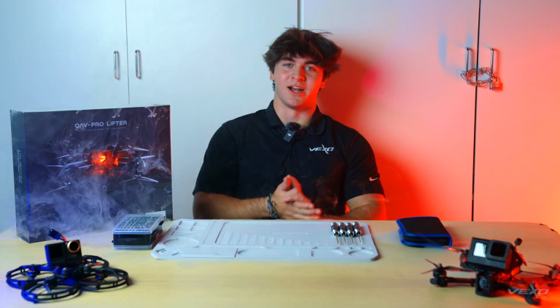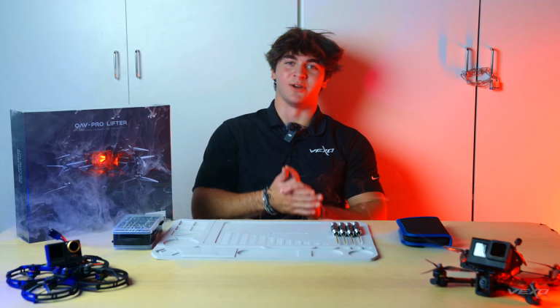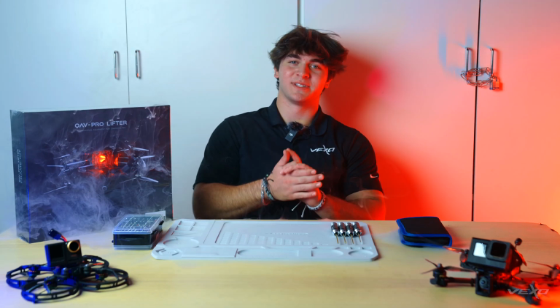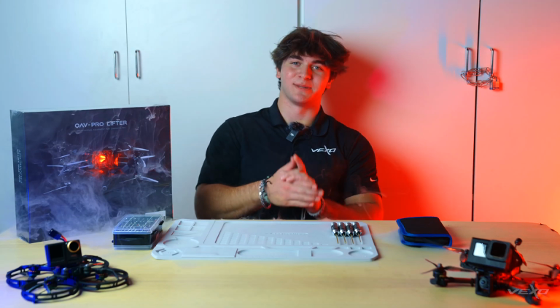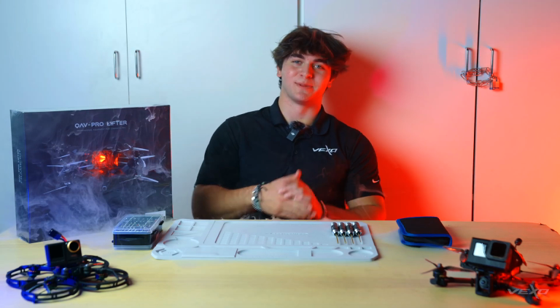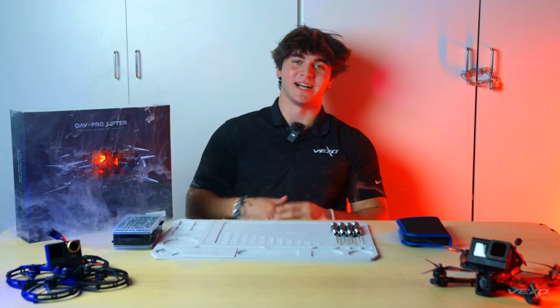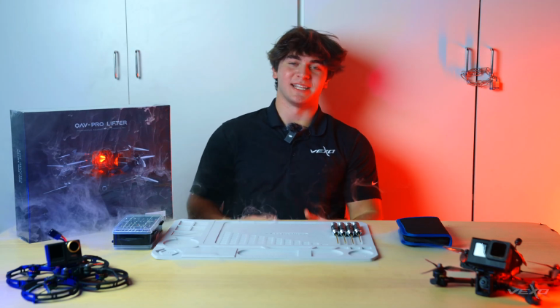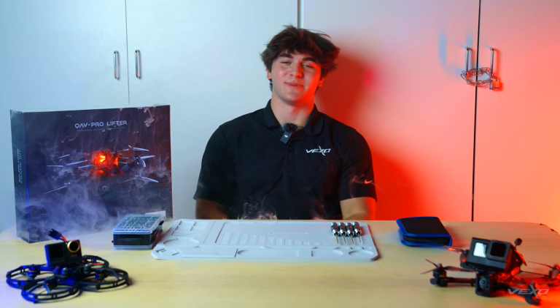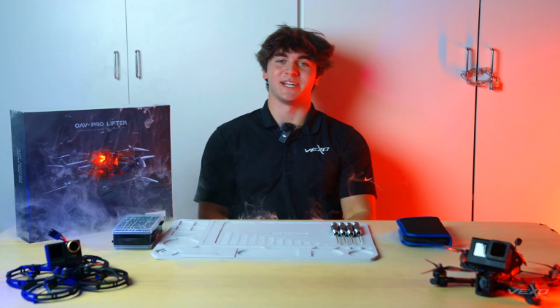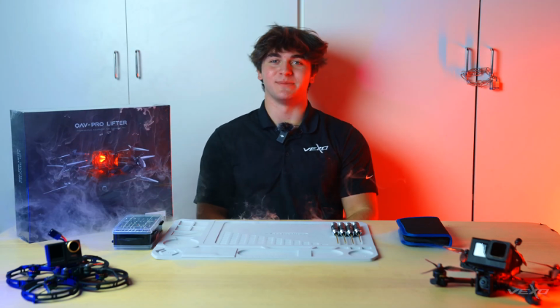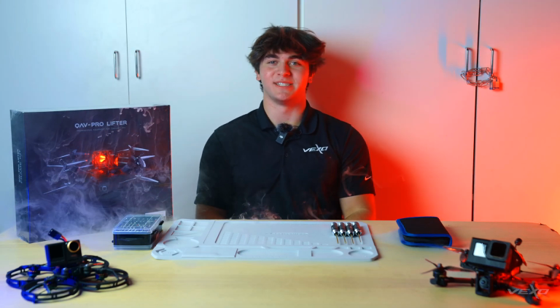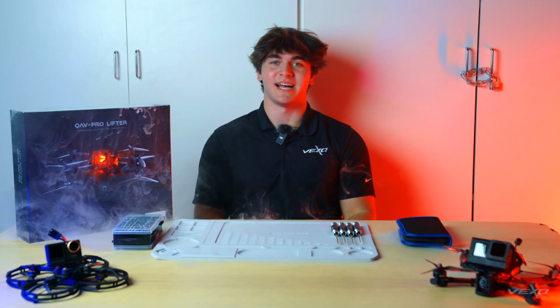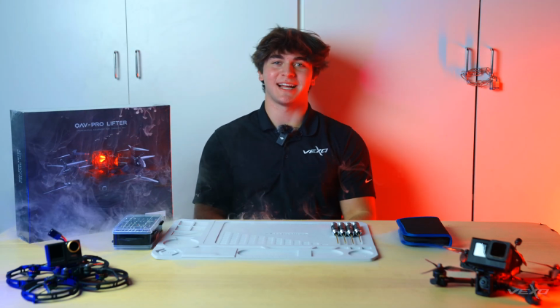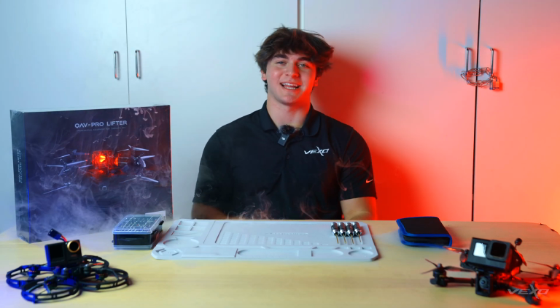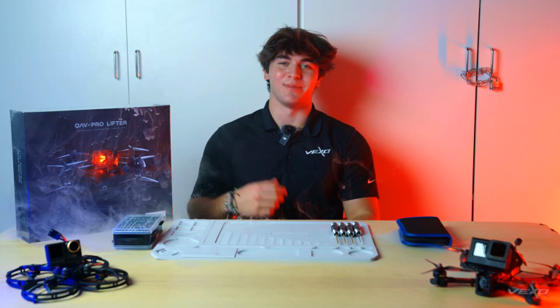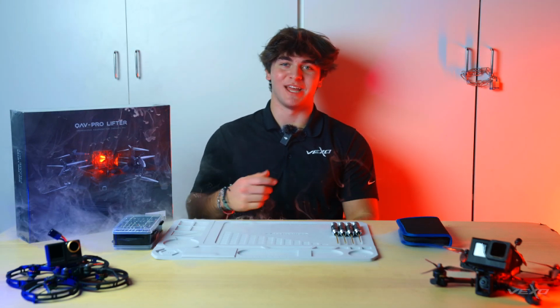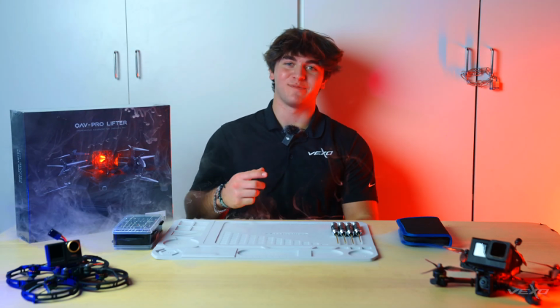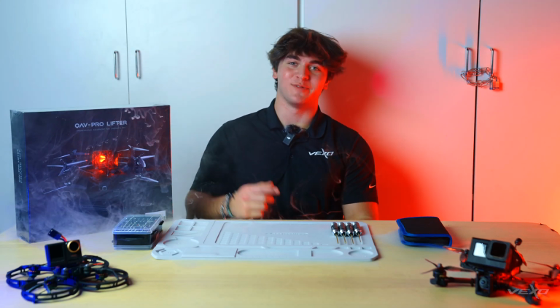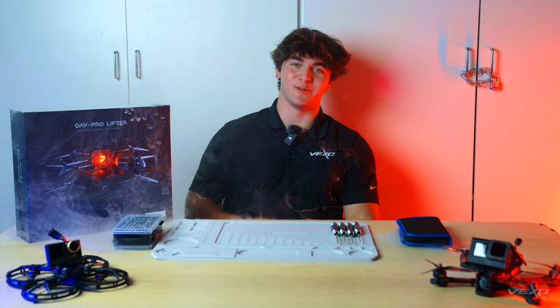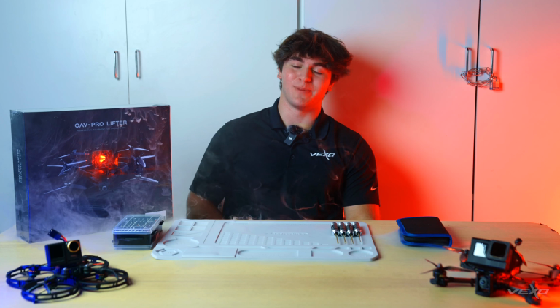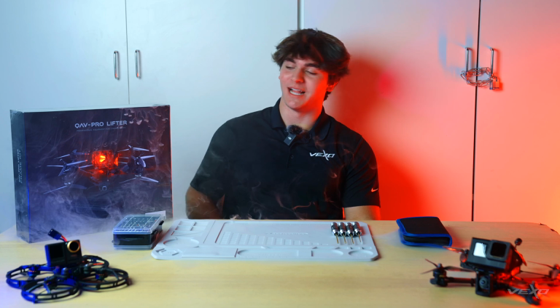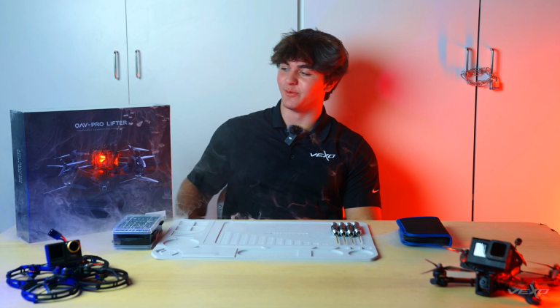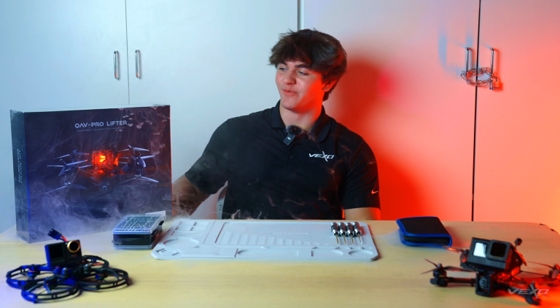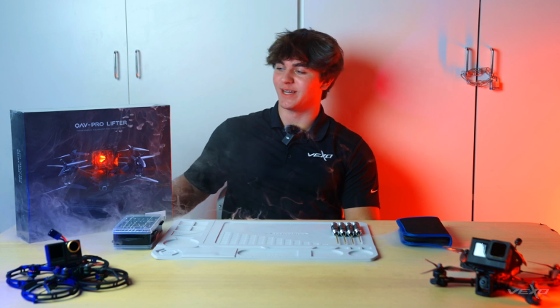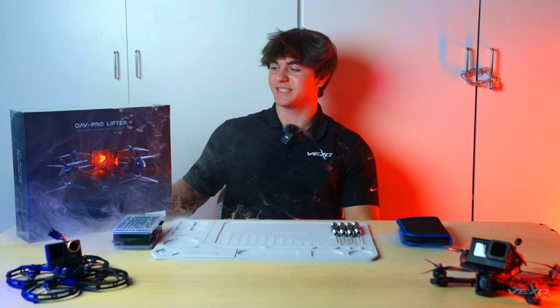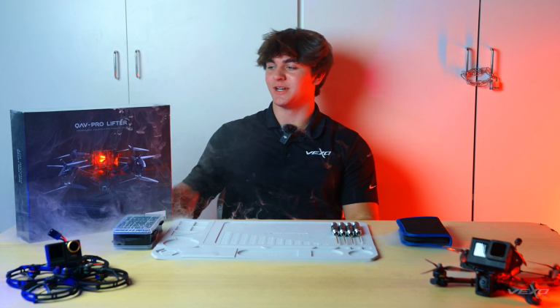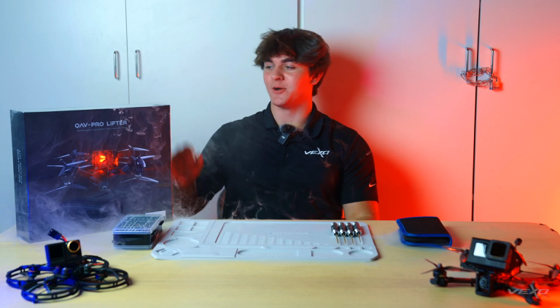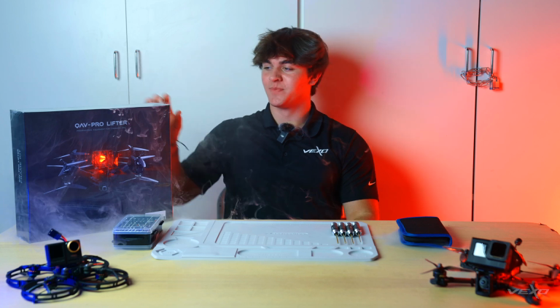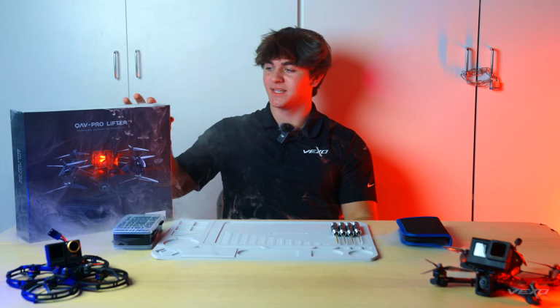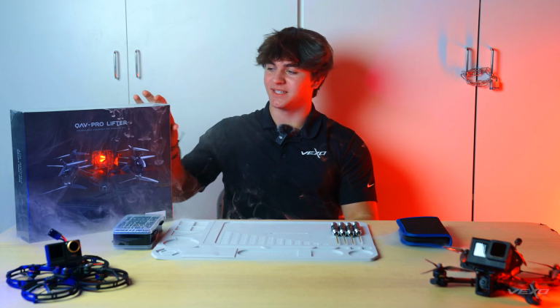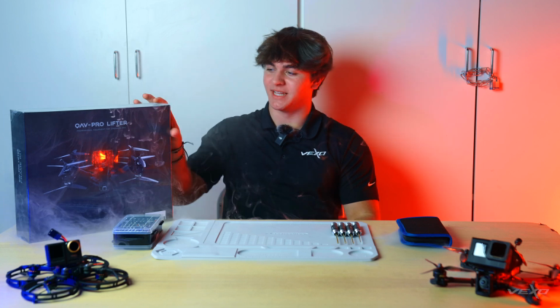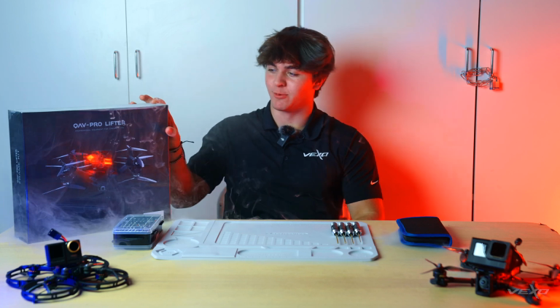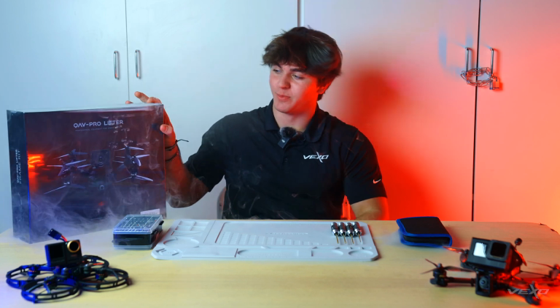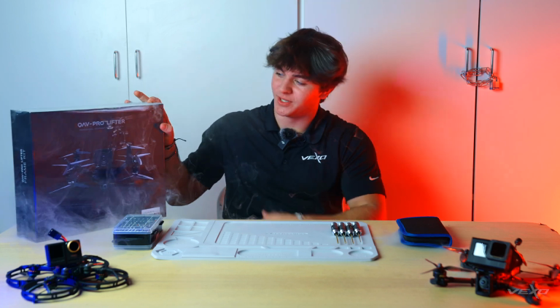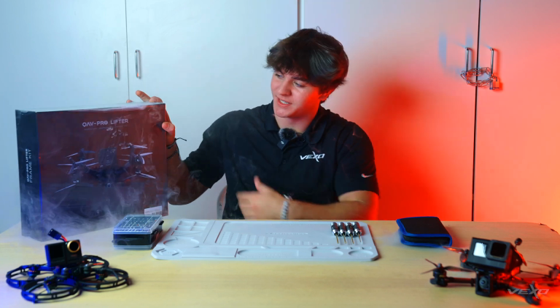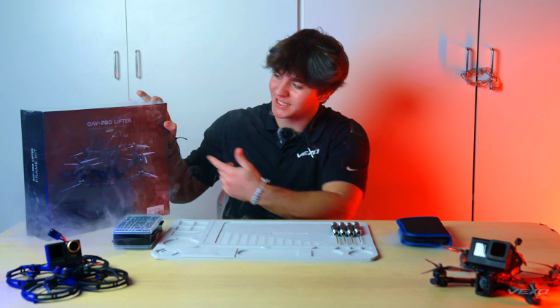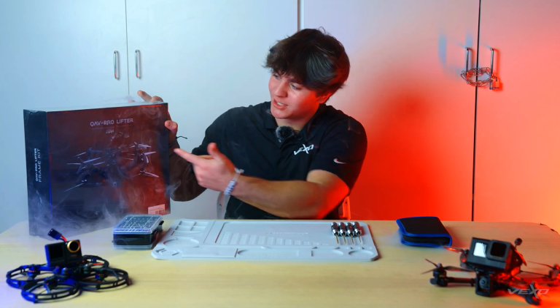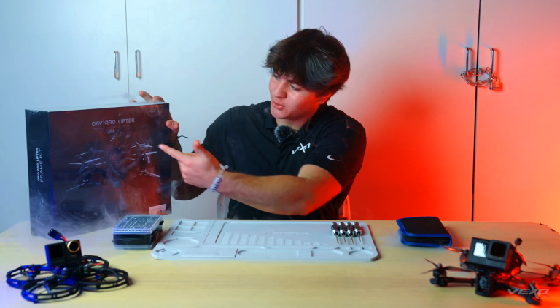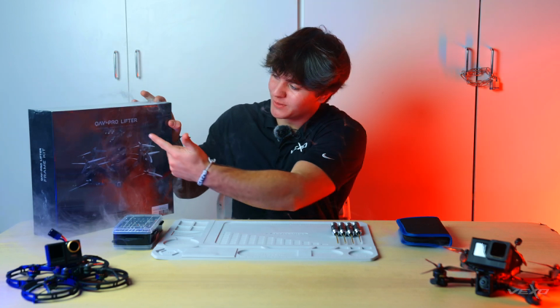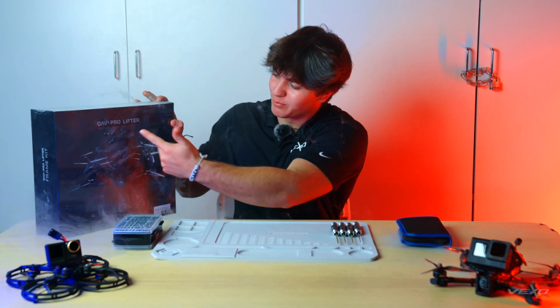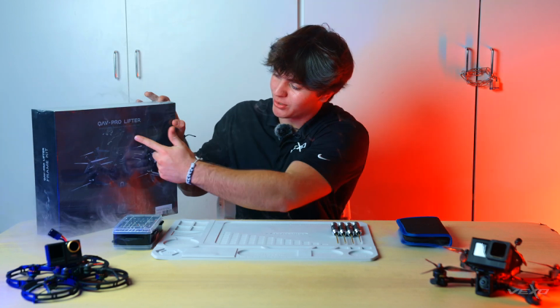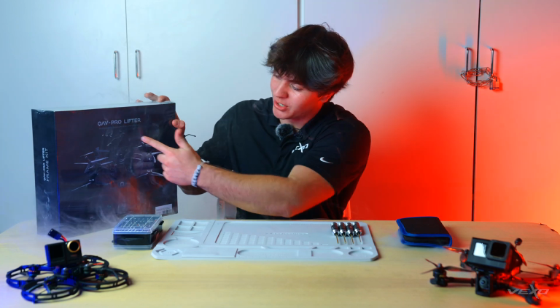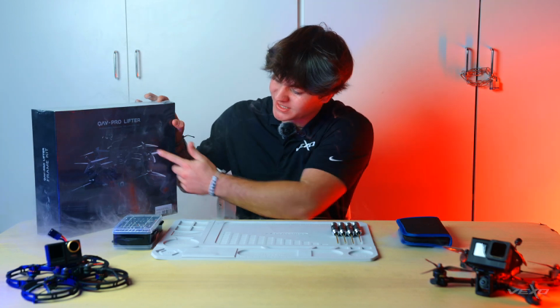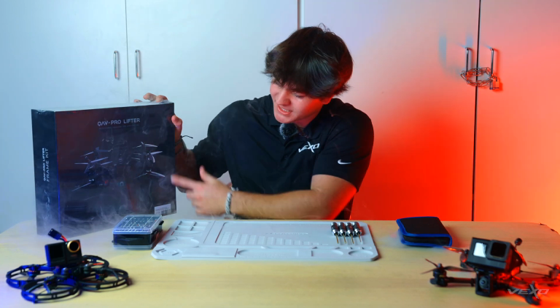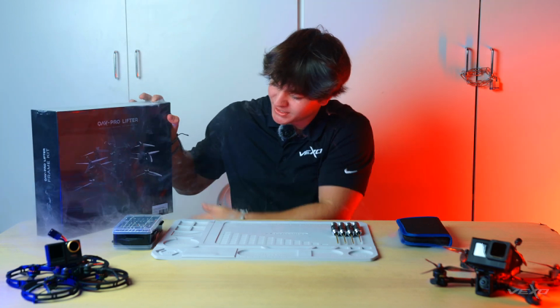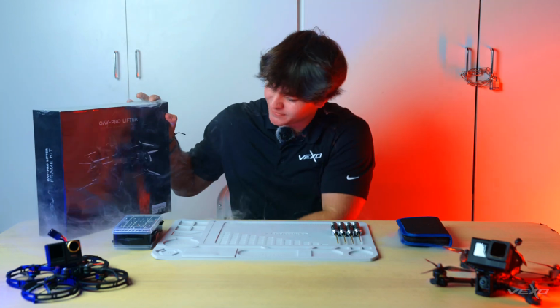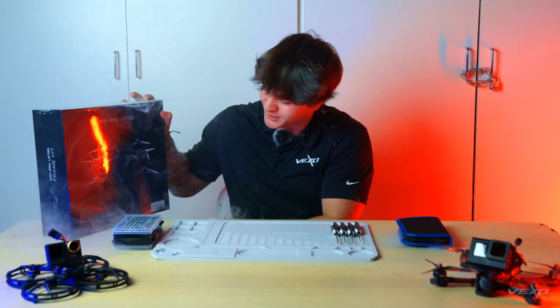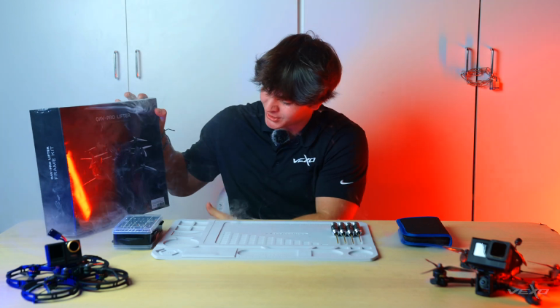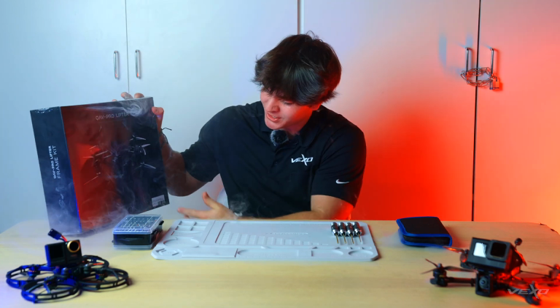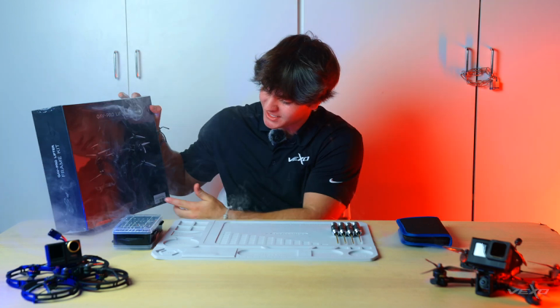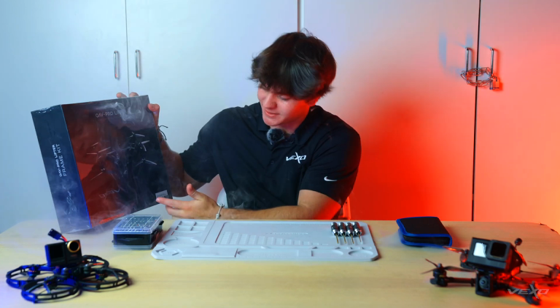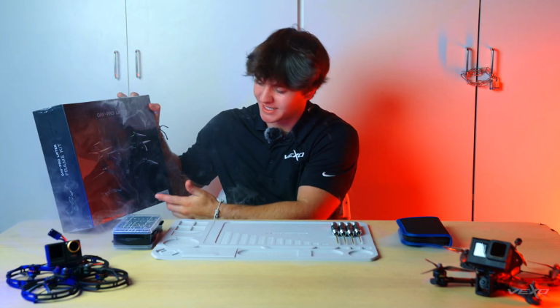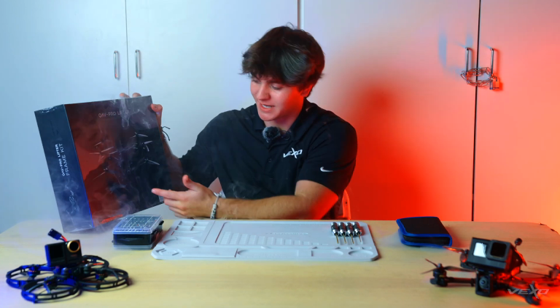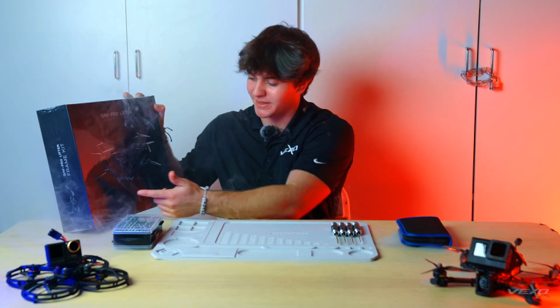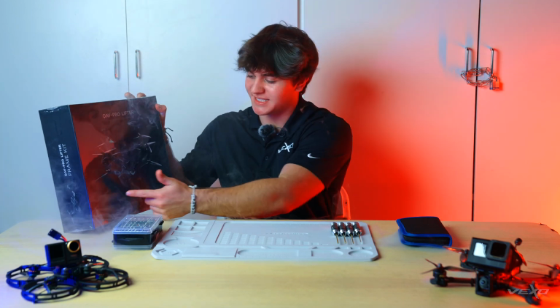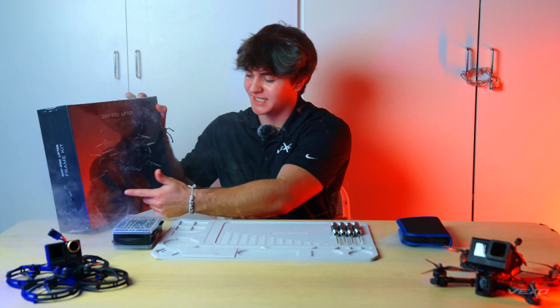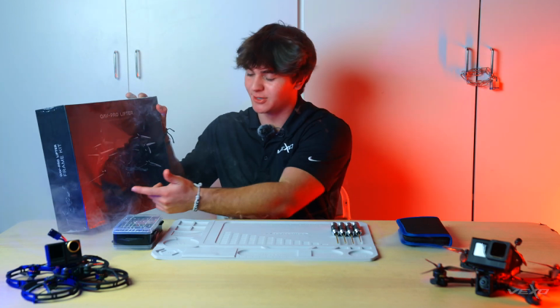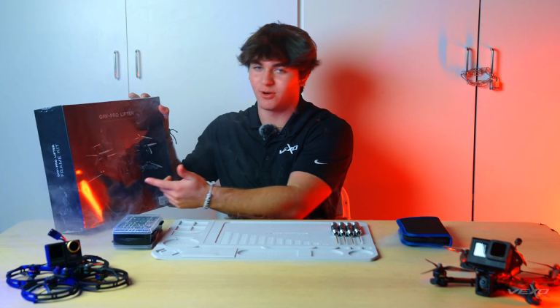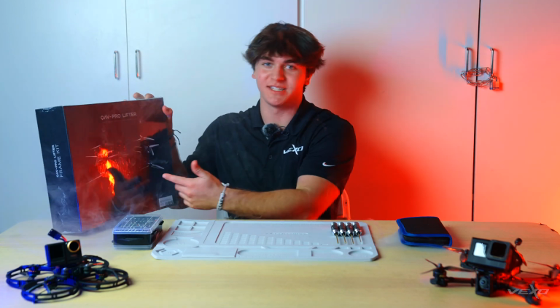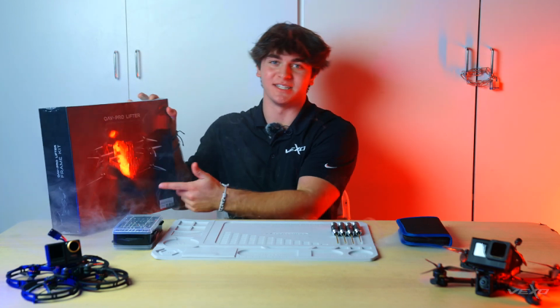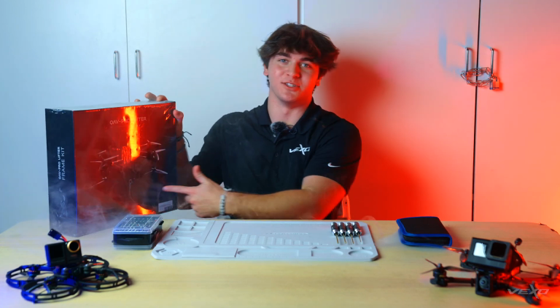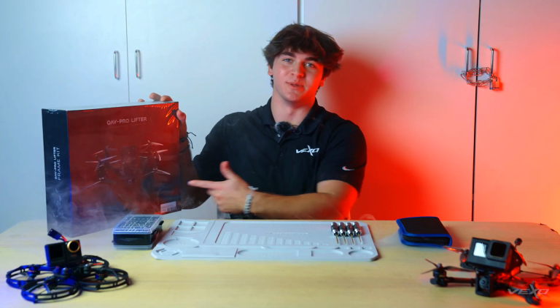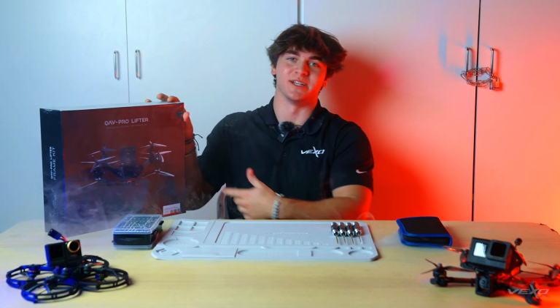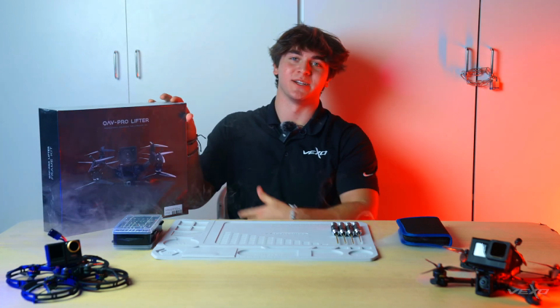What's up, guys? My name's Zach. I'm the FPV pilot with Vexo. Today, we're building the QV Pro CineLifter designed by CineQuads and Lumineer.